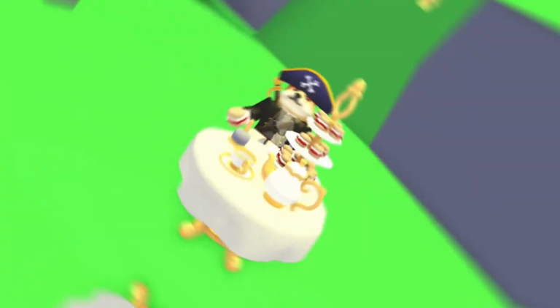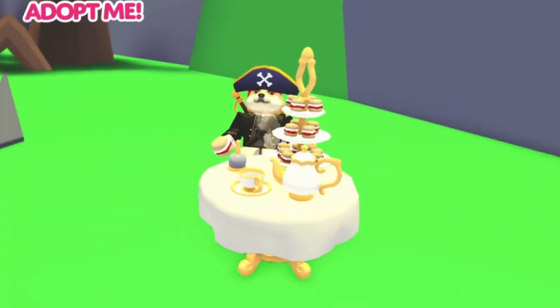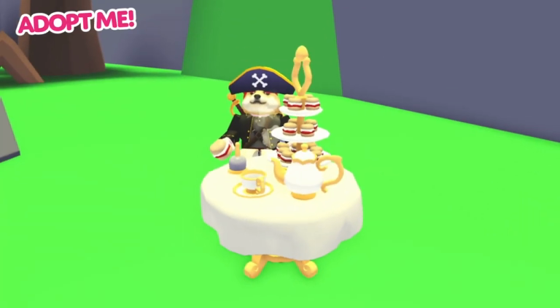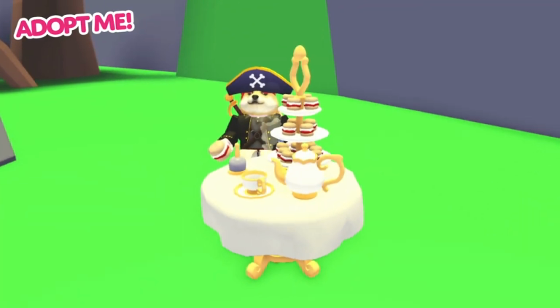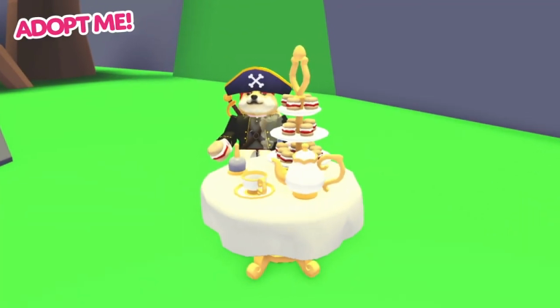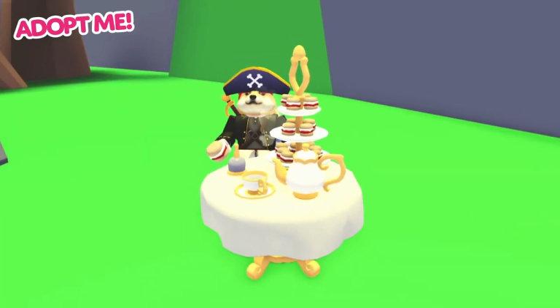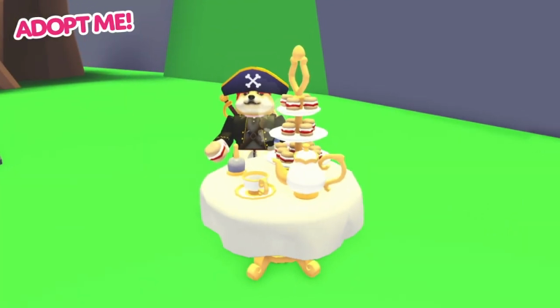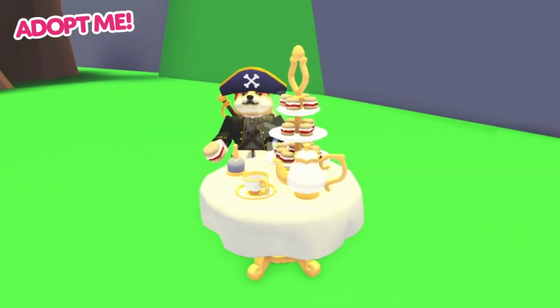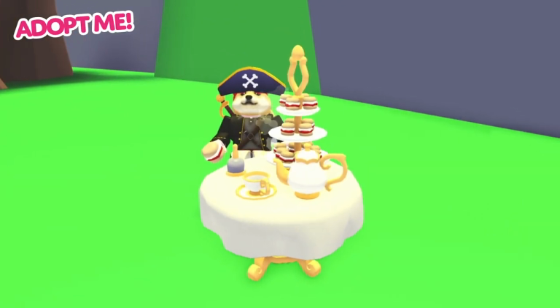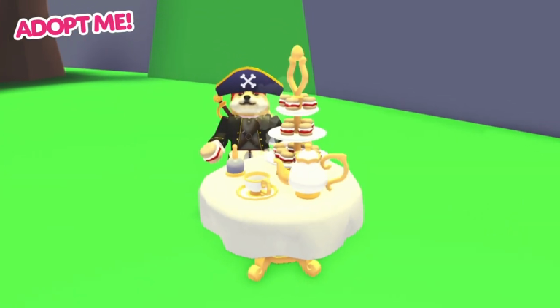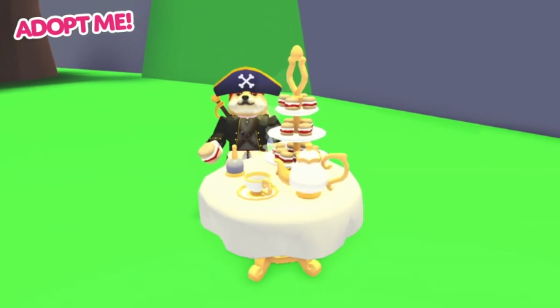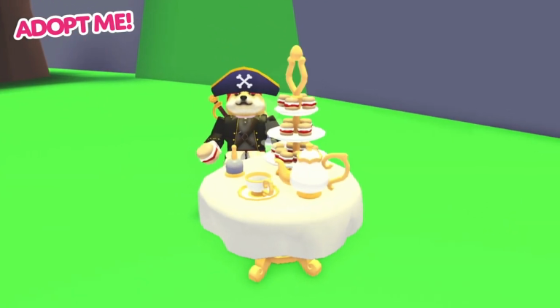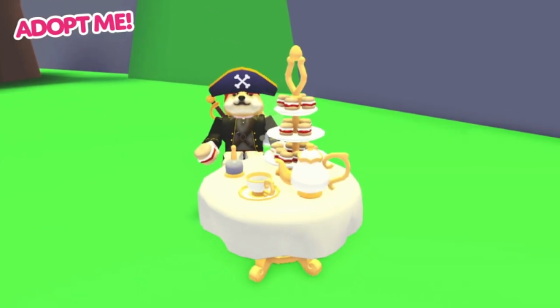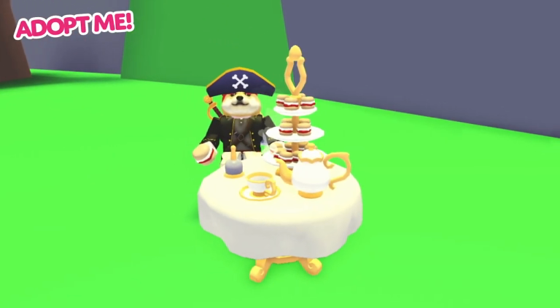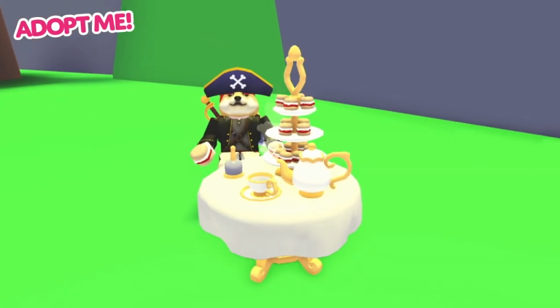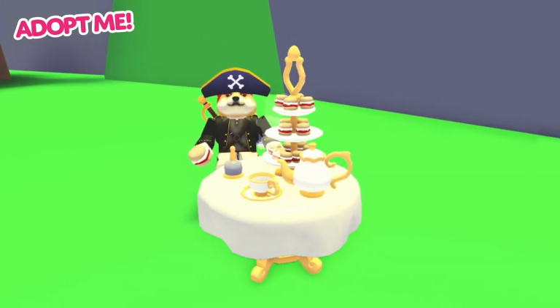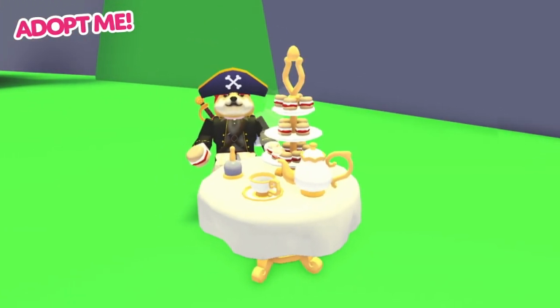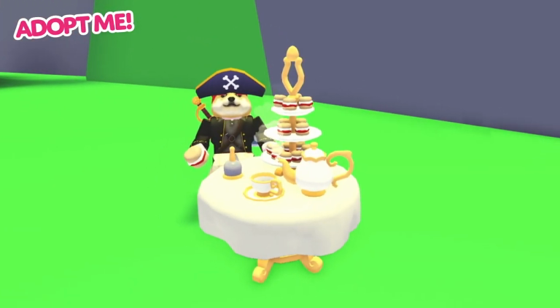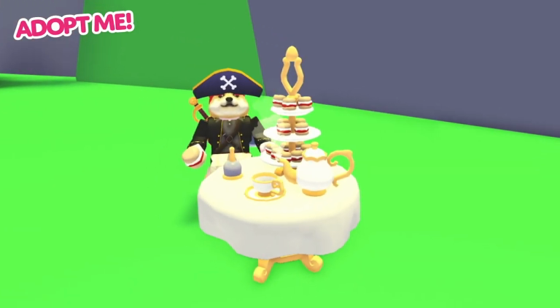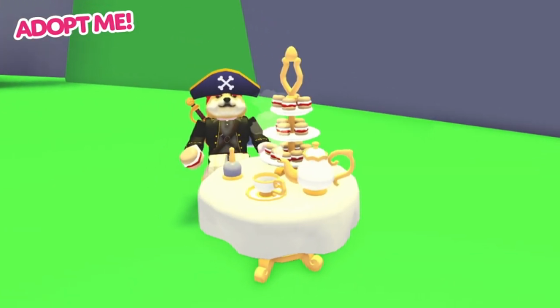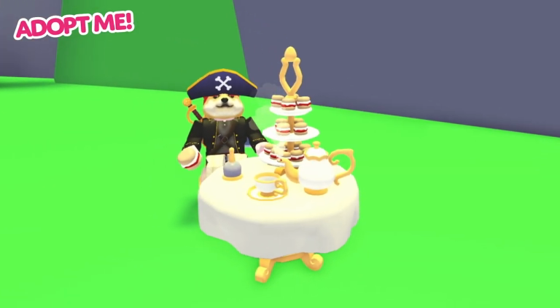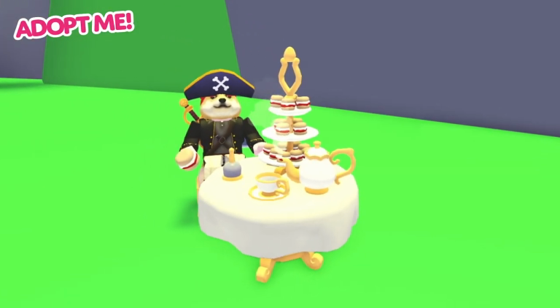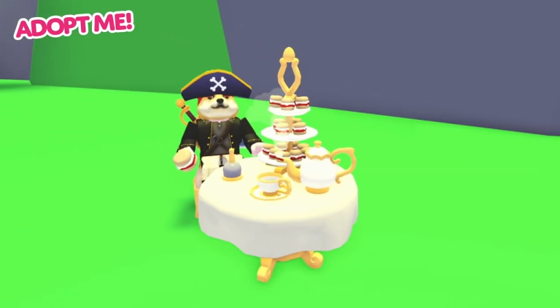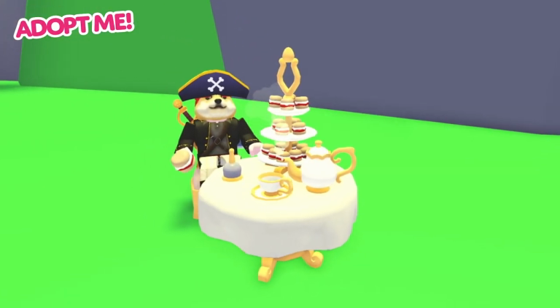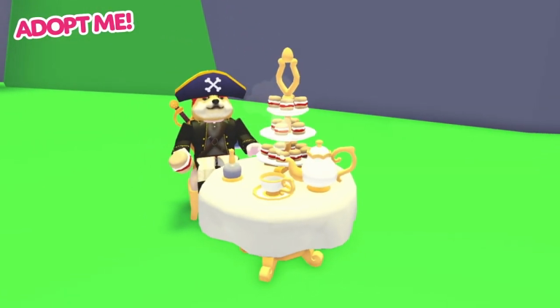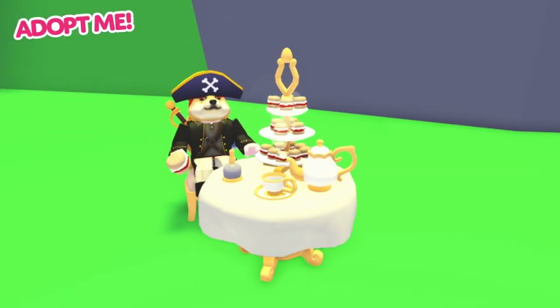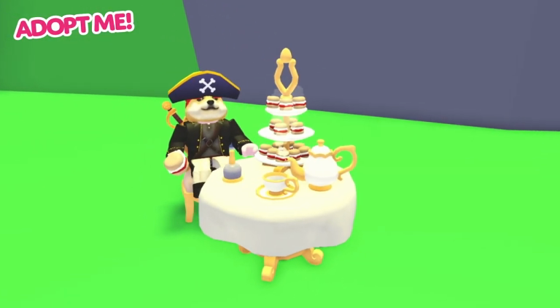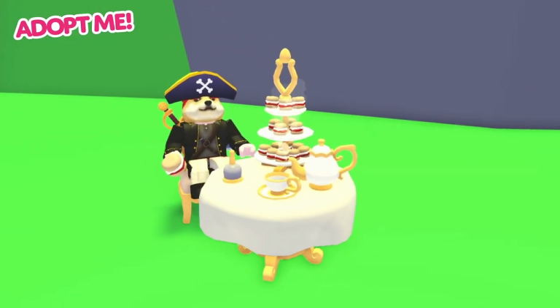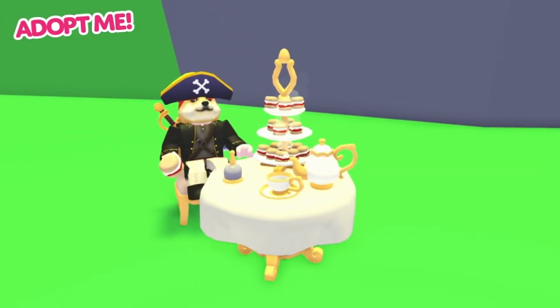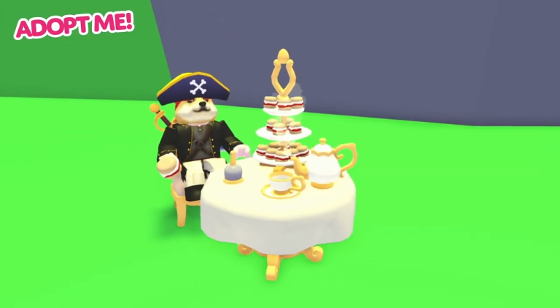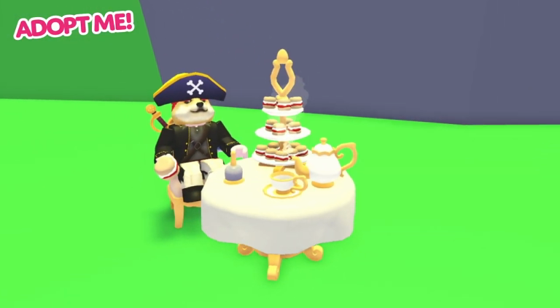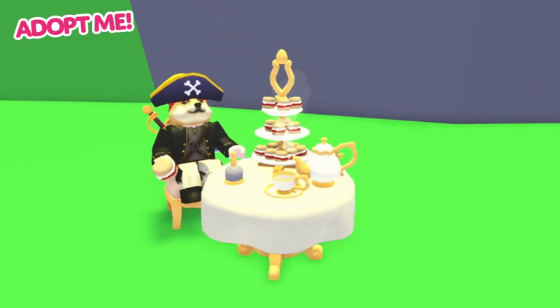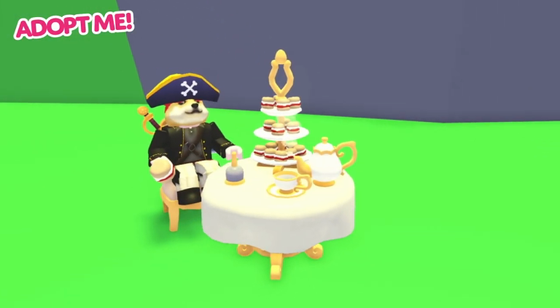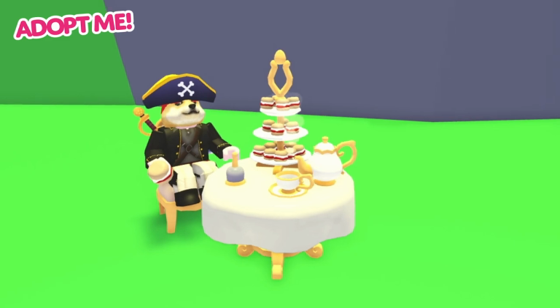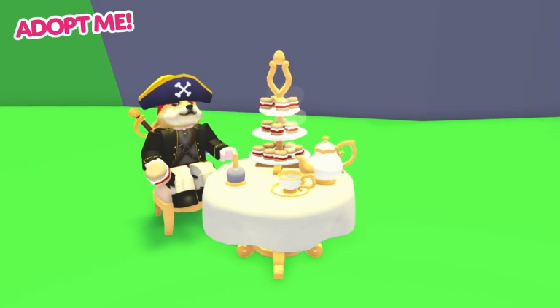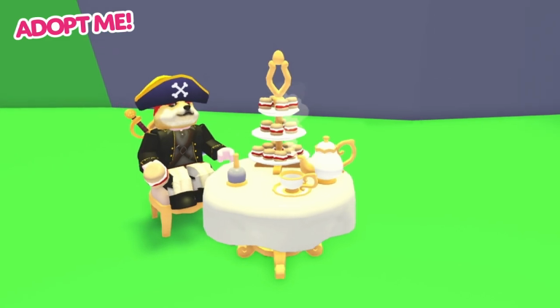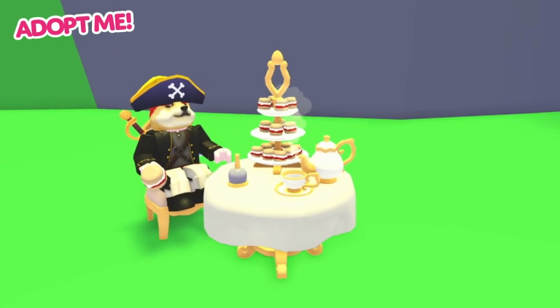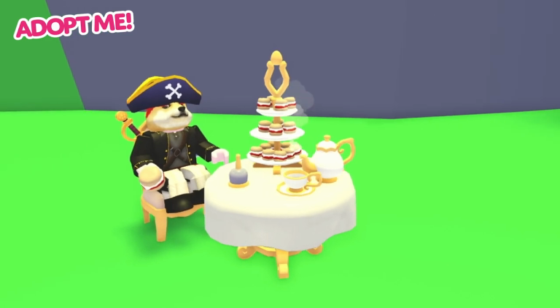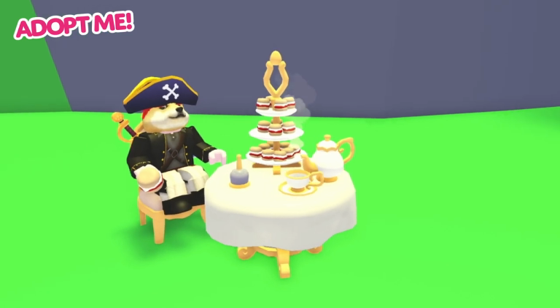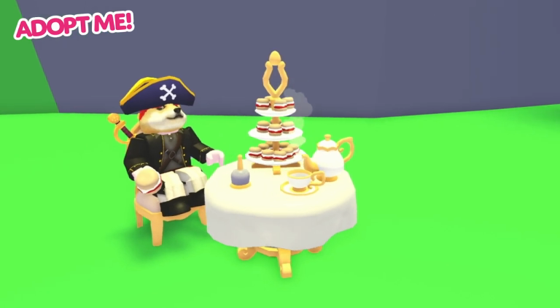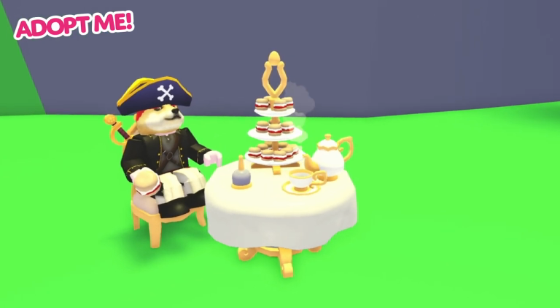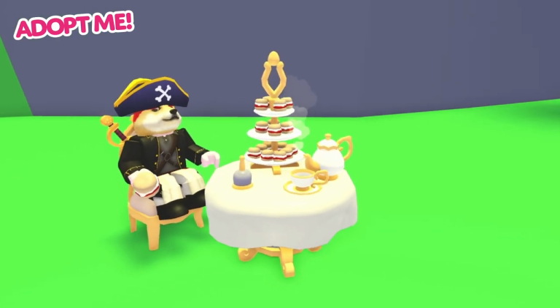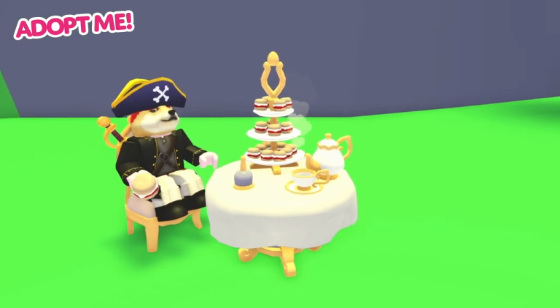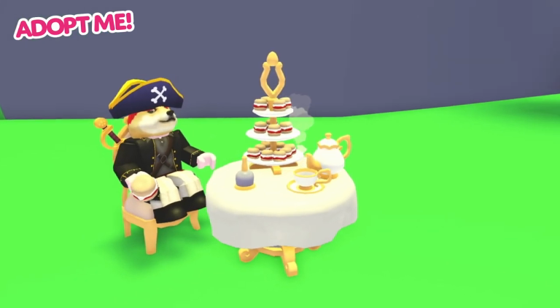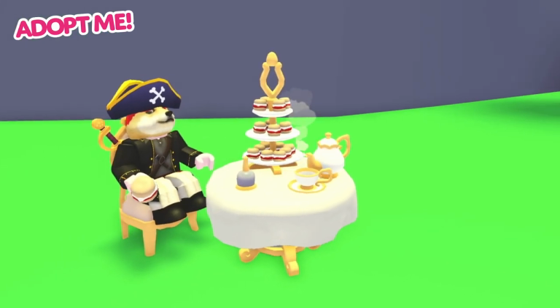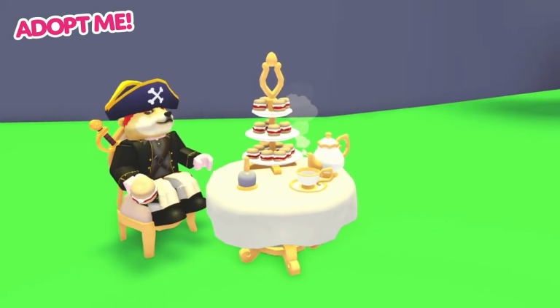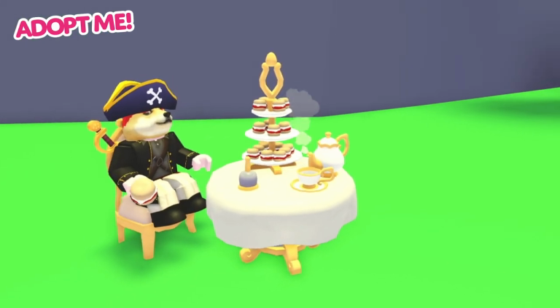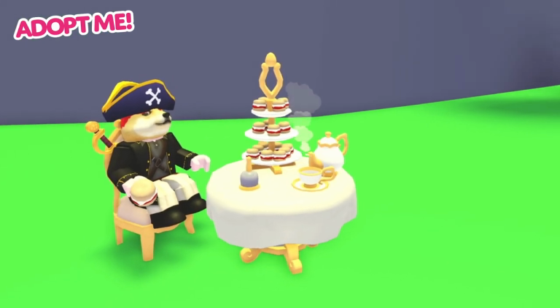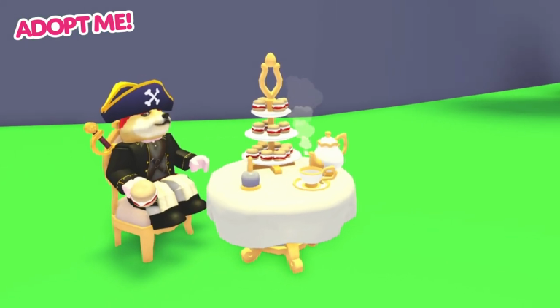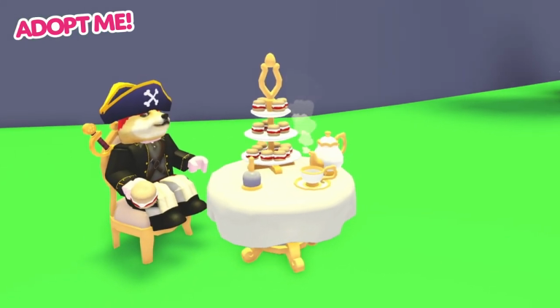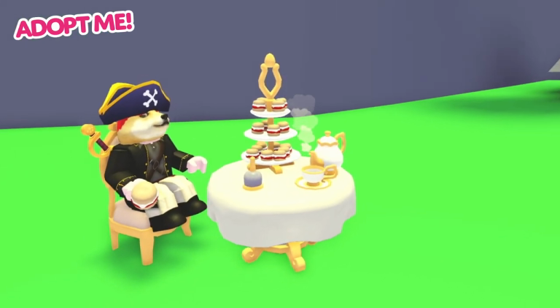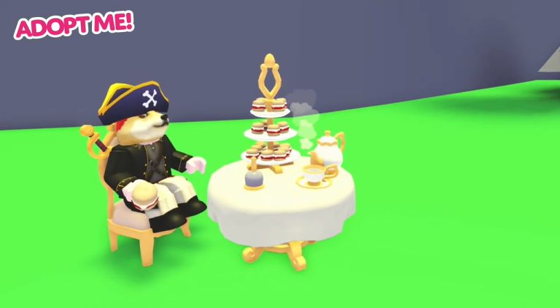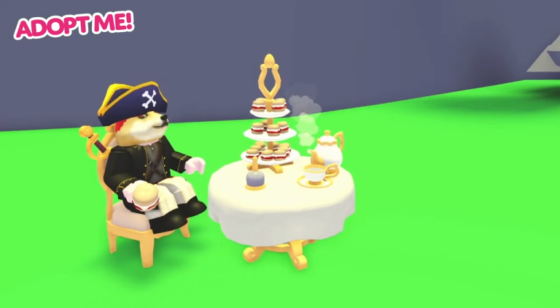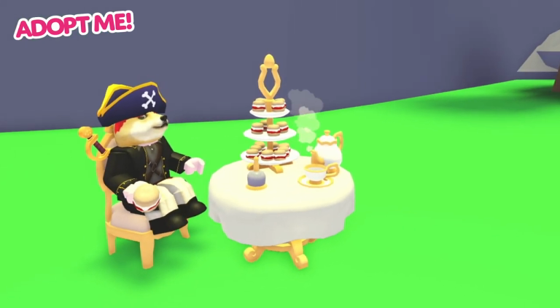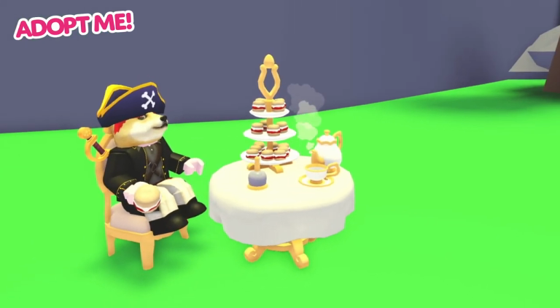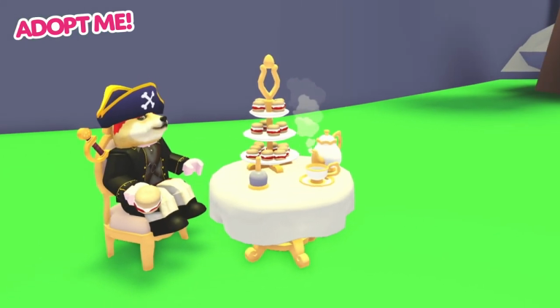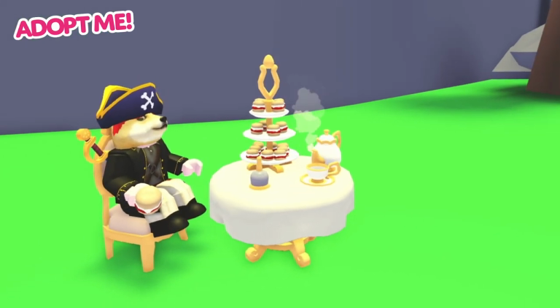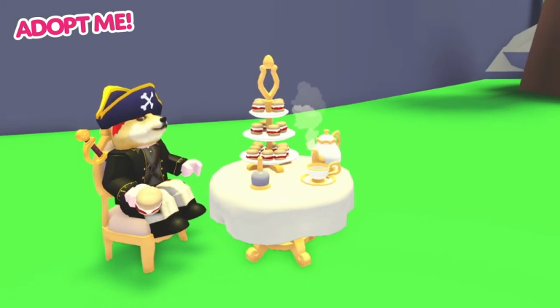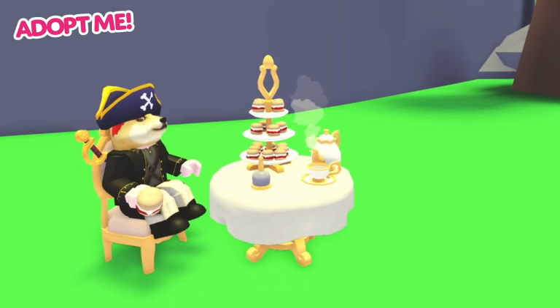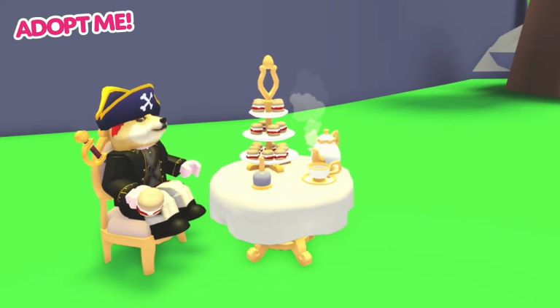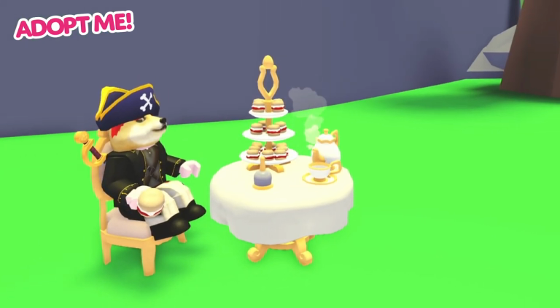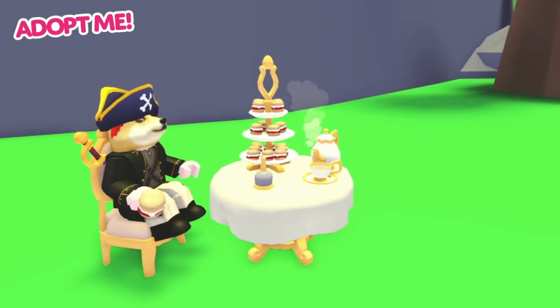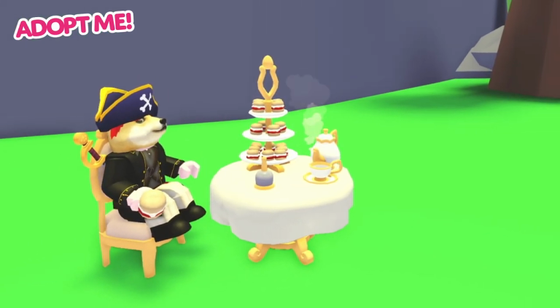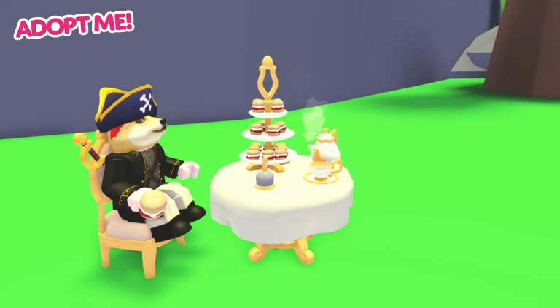These items can be placed anywhere on Adoption Island, so you can stop for a nice spot of afternoon tea whenever you want.